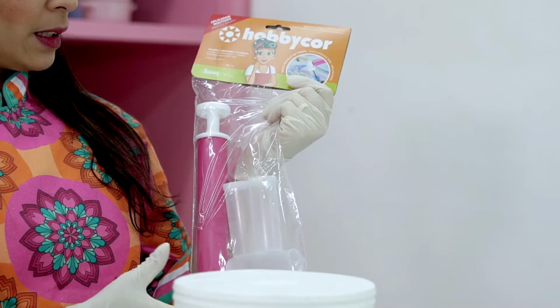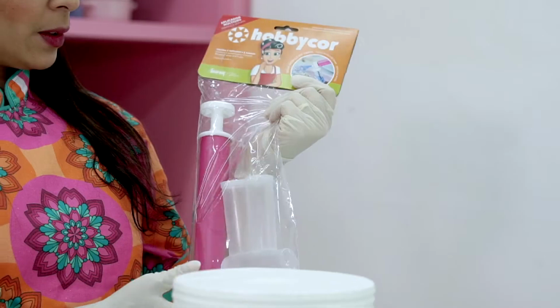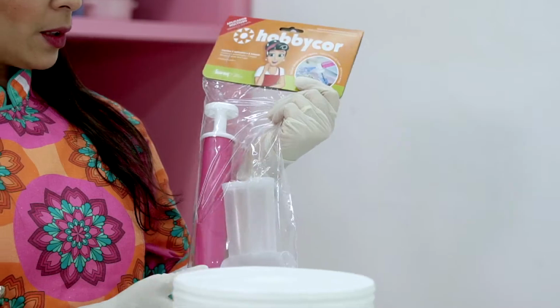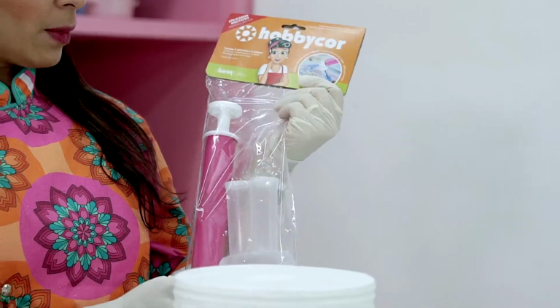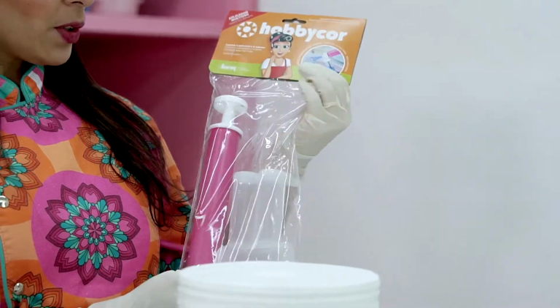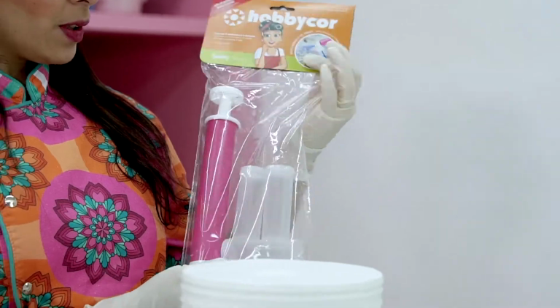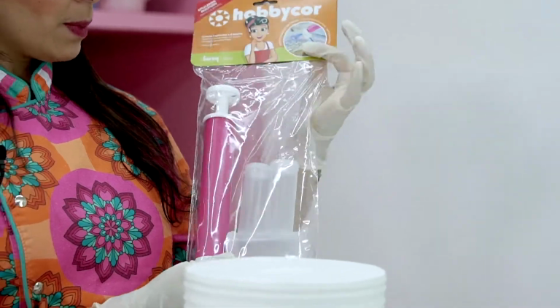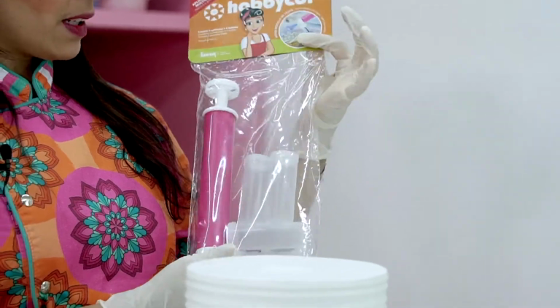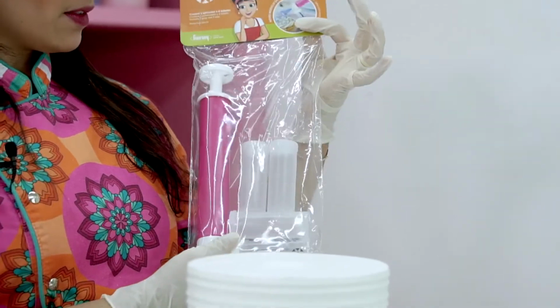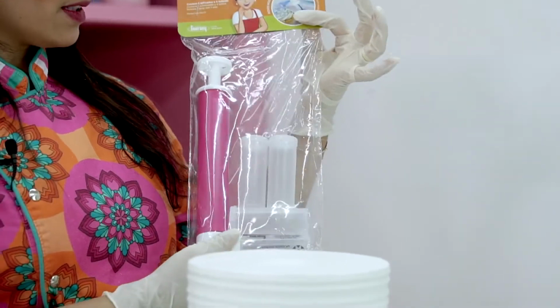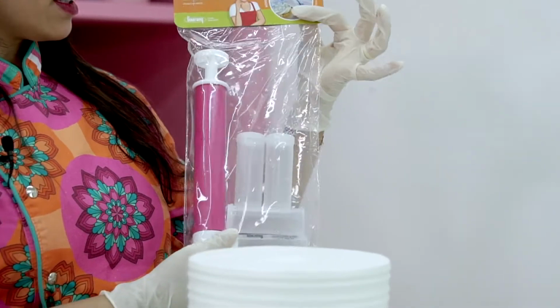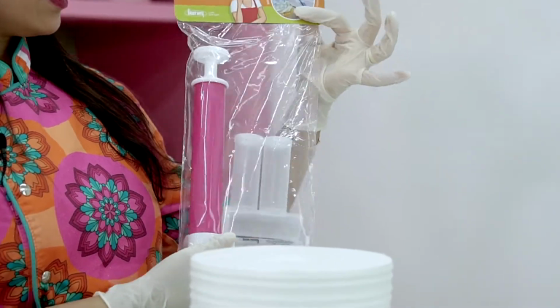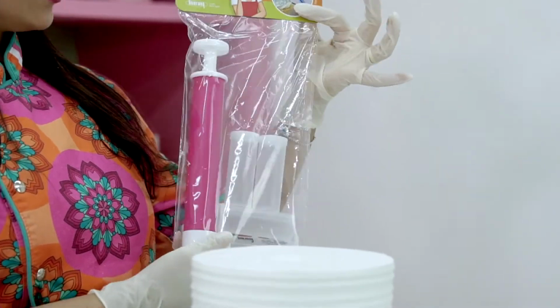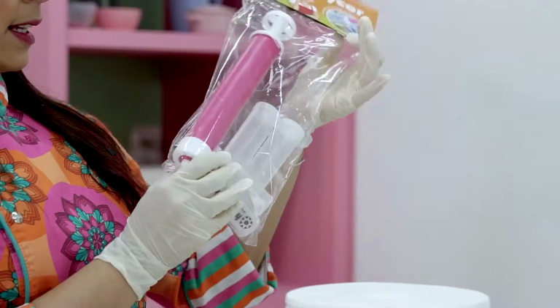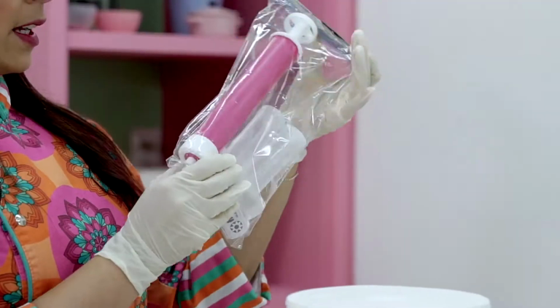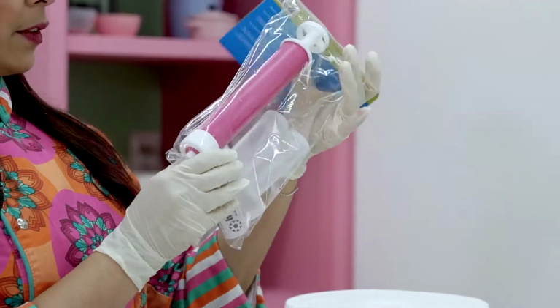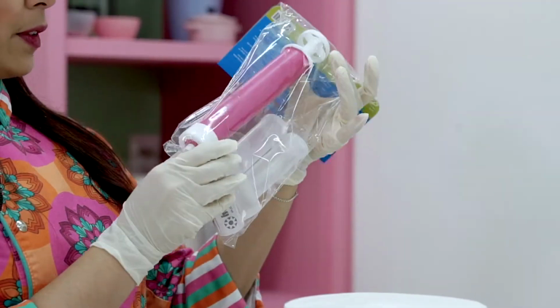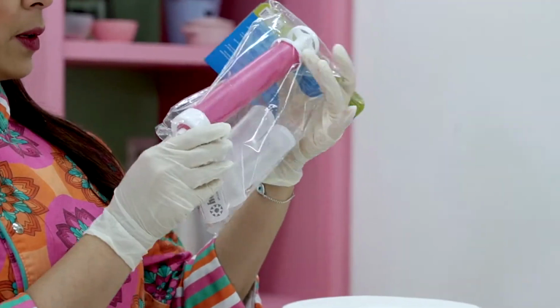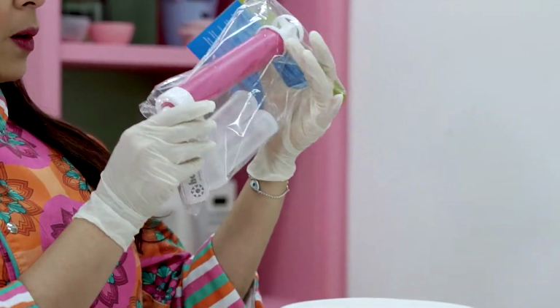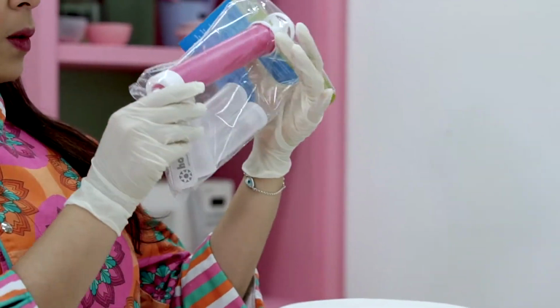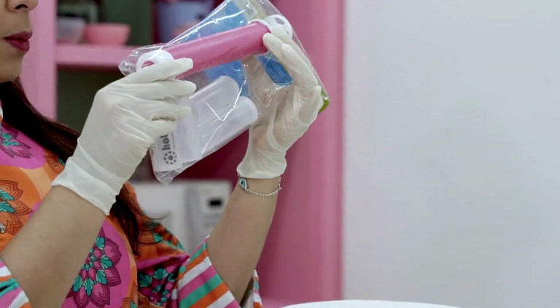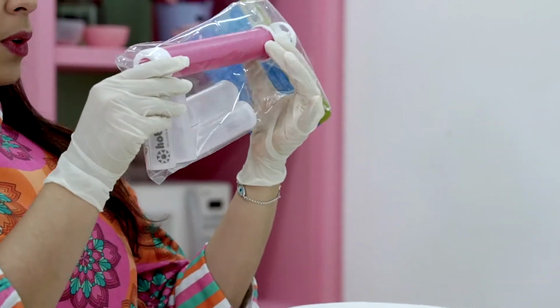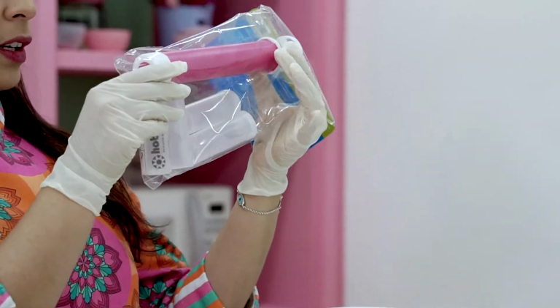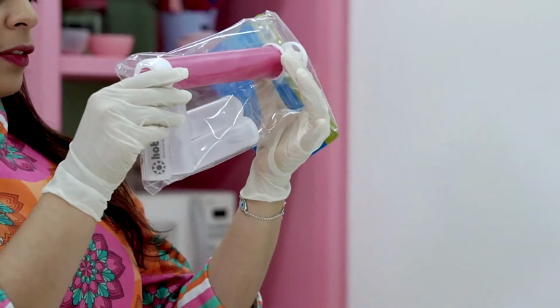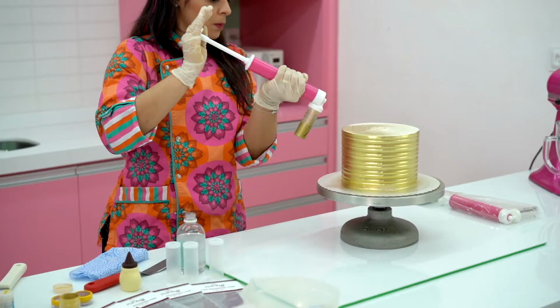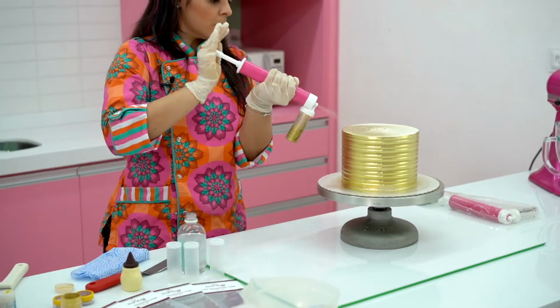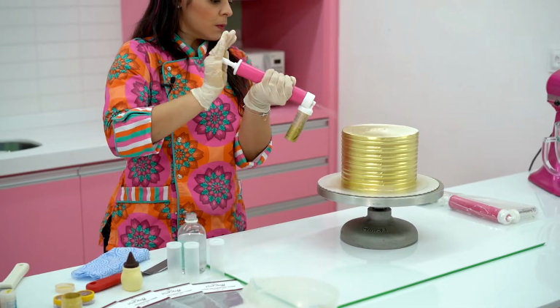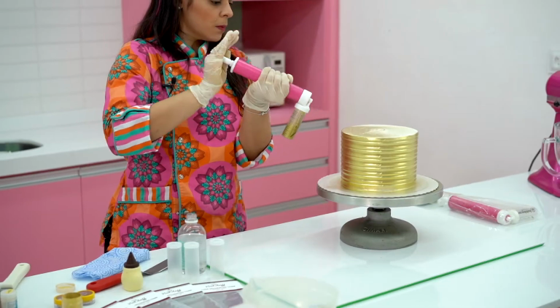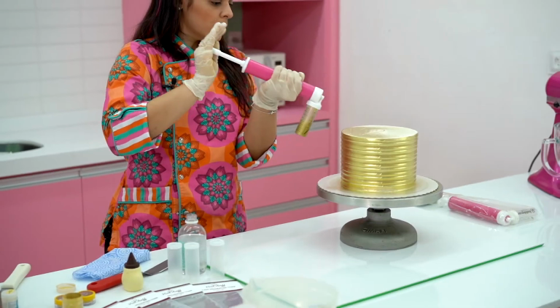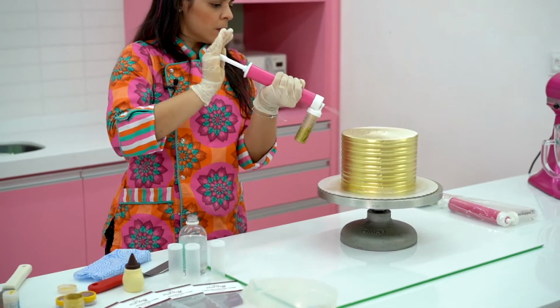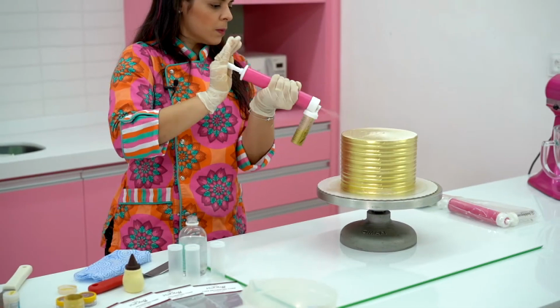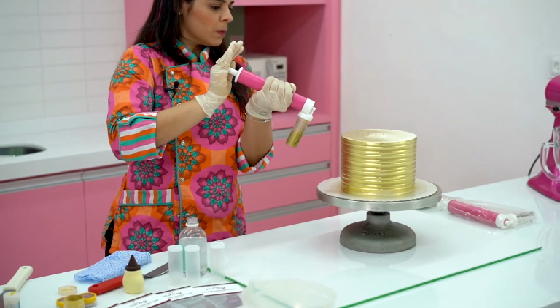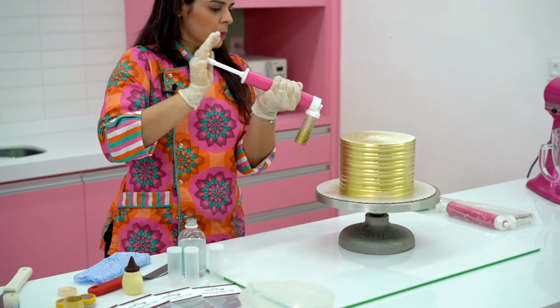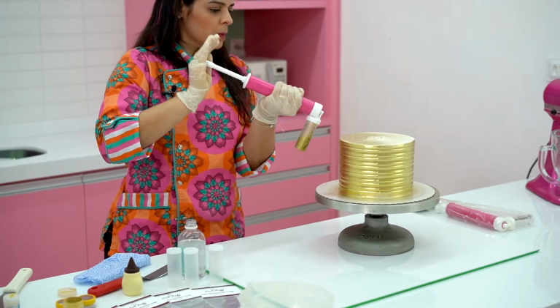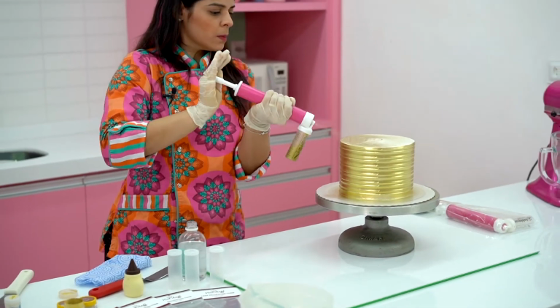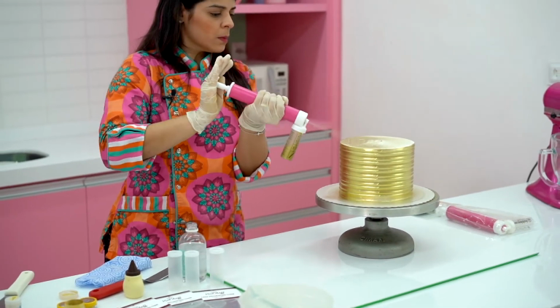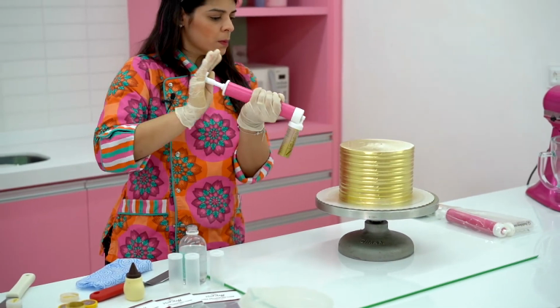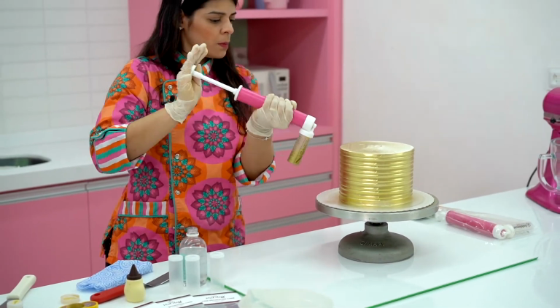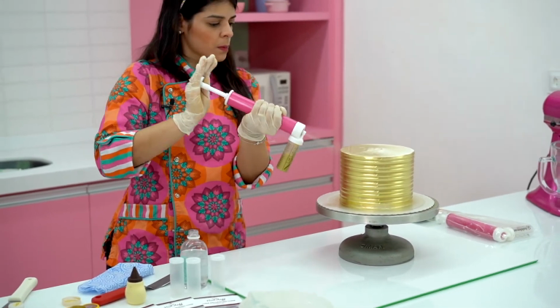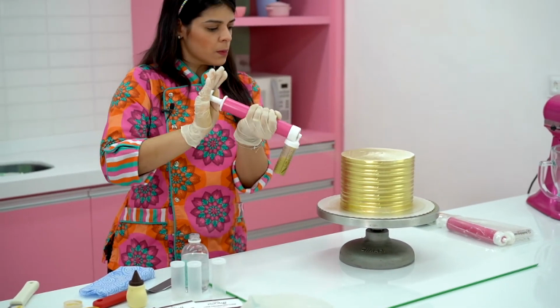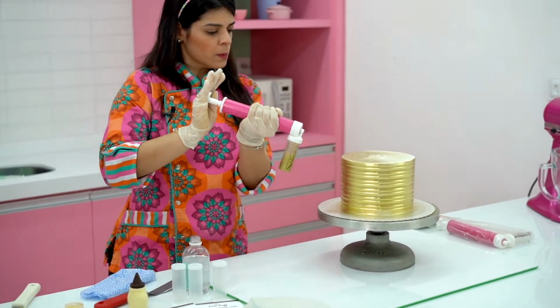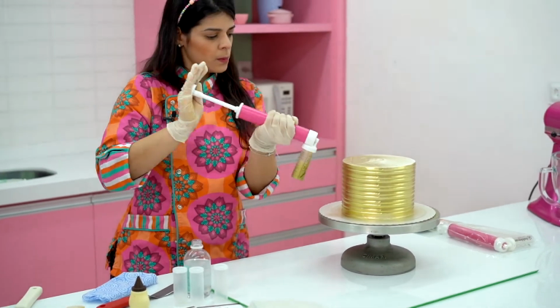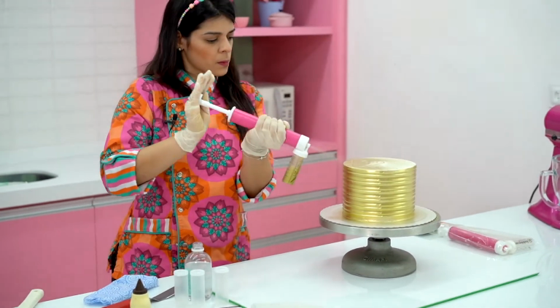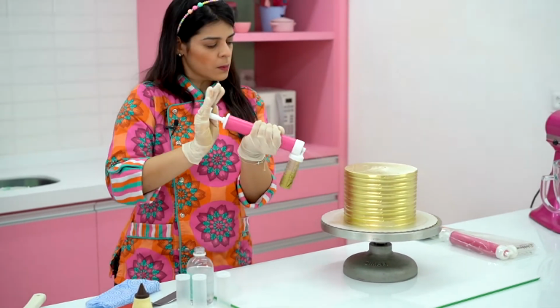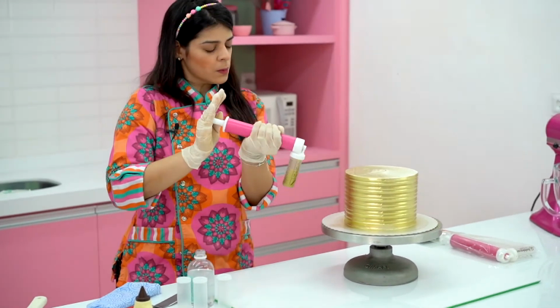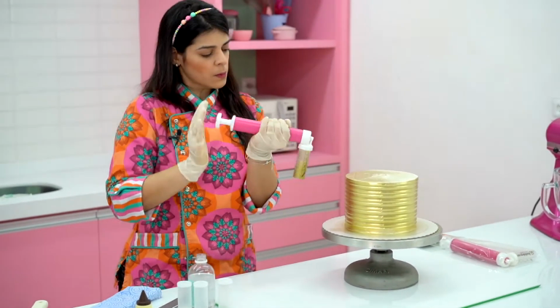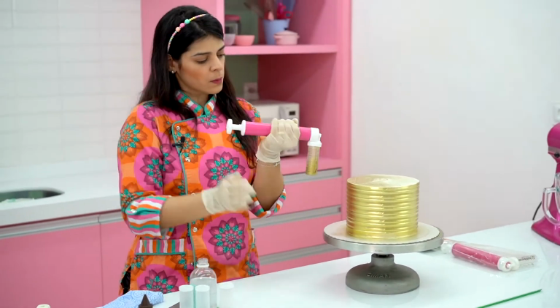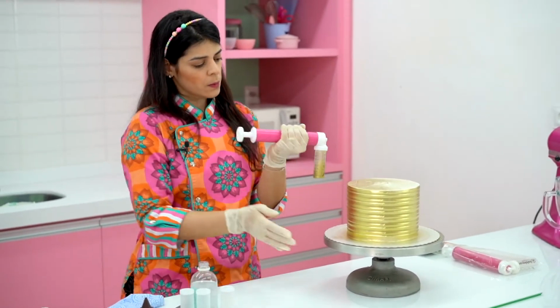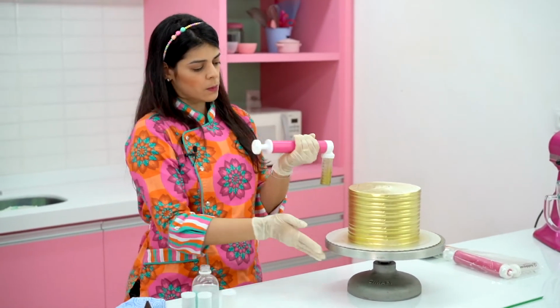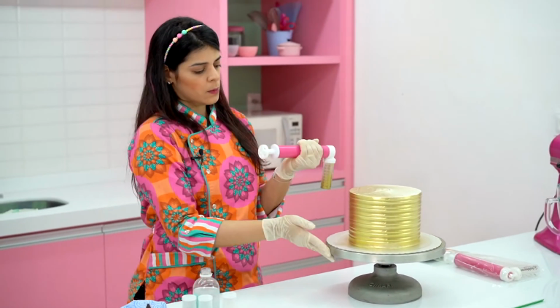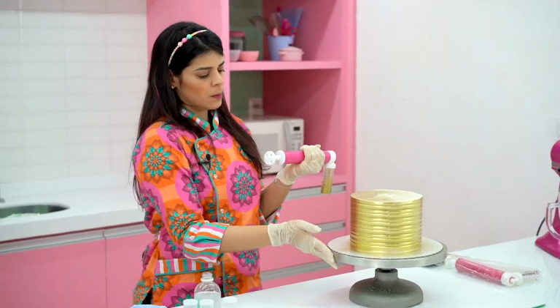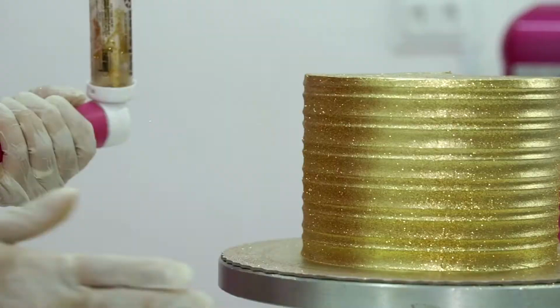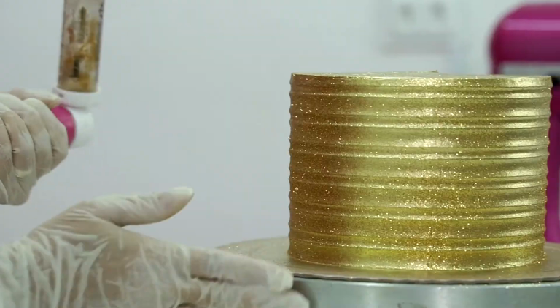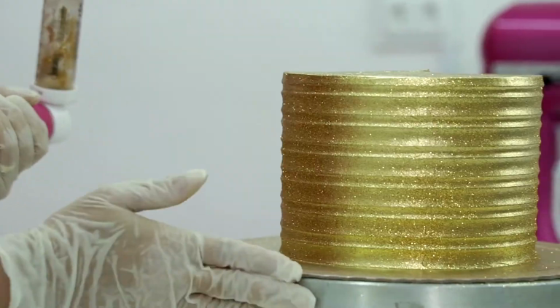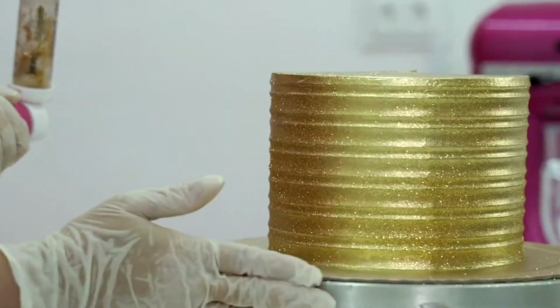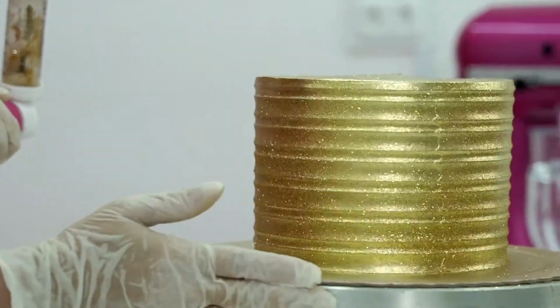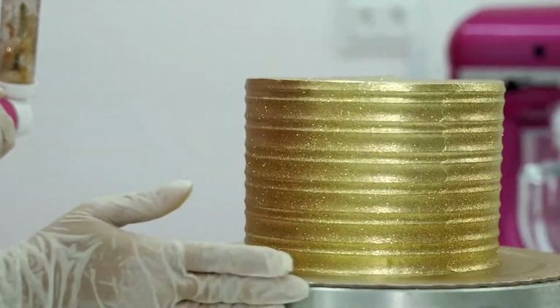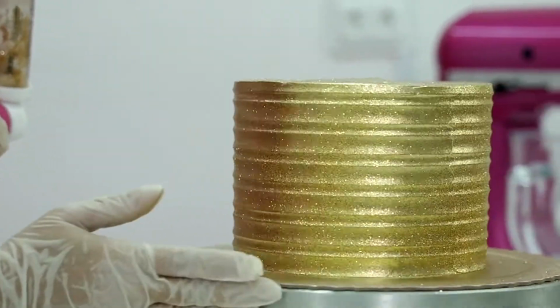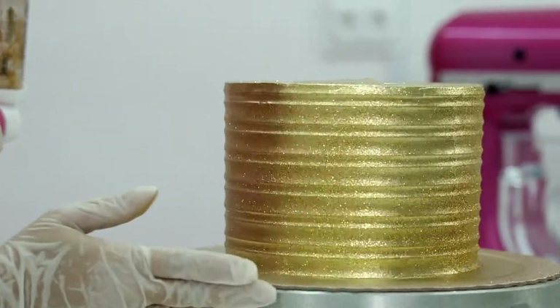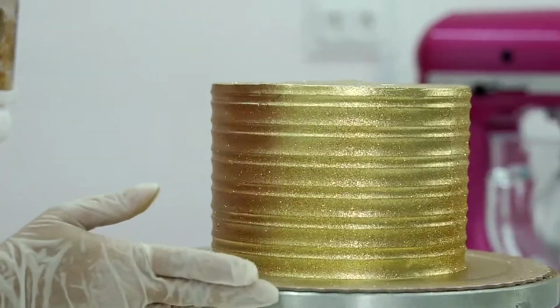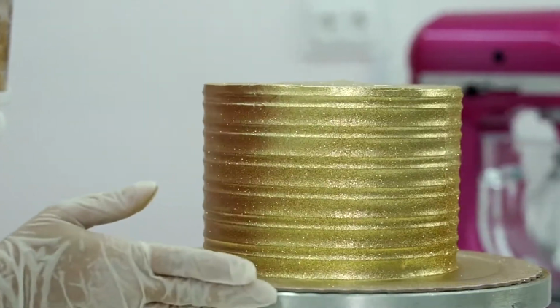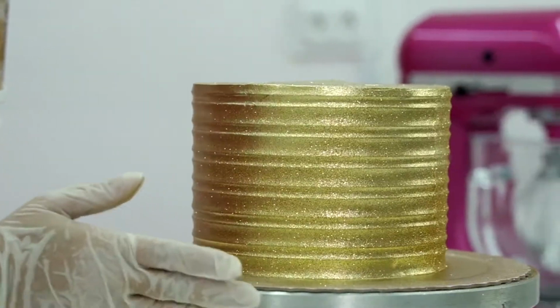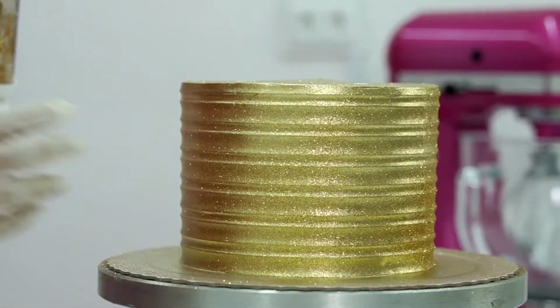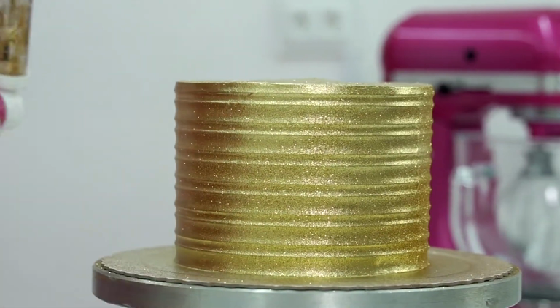The HobbyCore manual airbrush can be used to quickly and easily decorate cakes. Let's see what comes in the package.